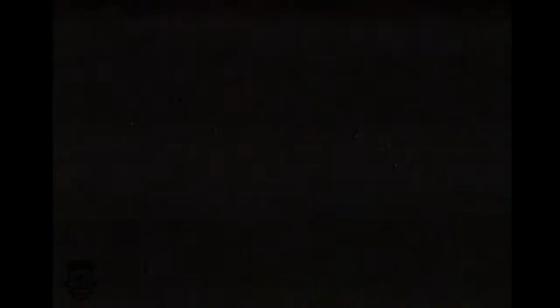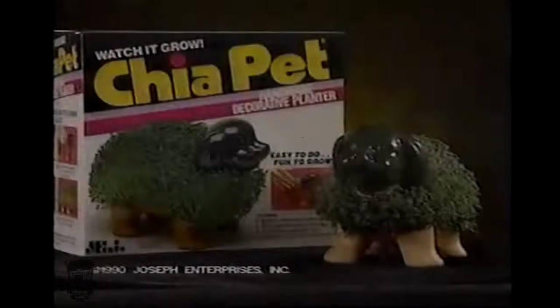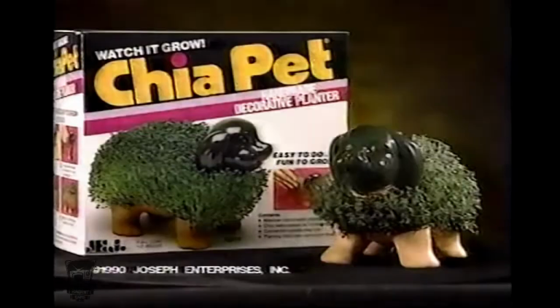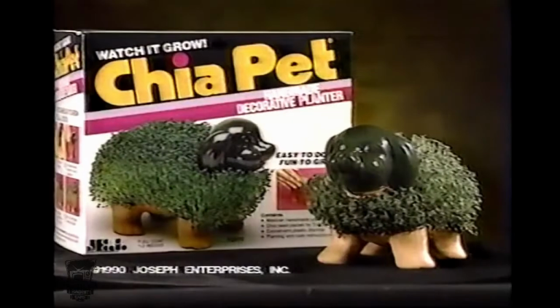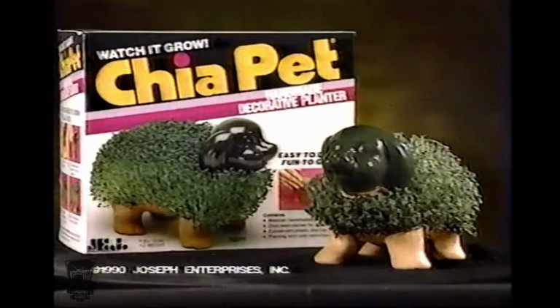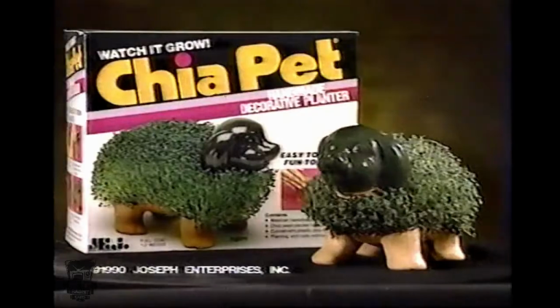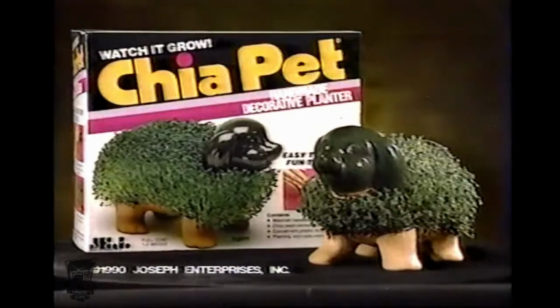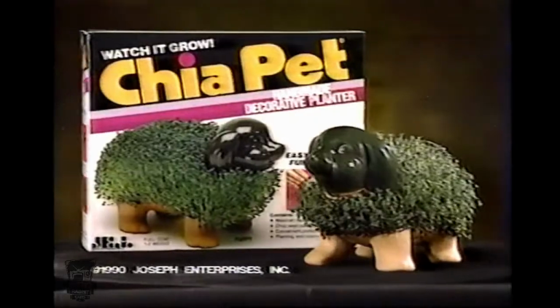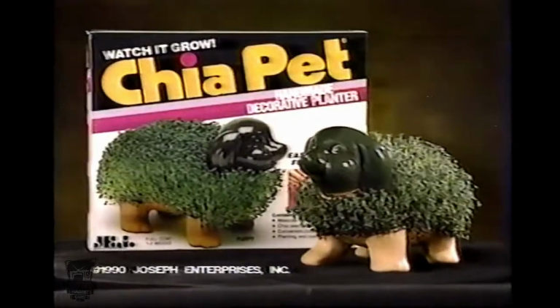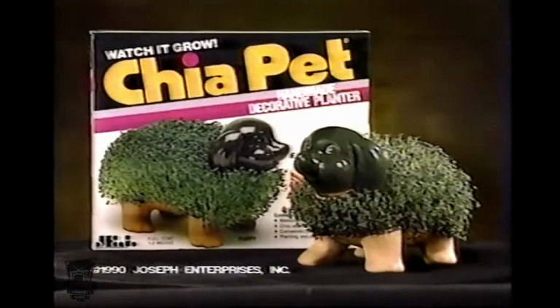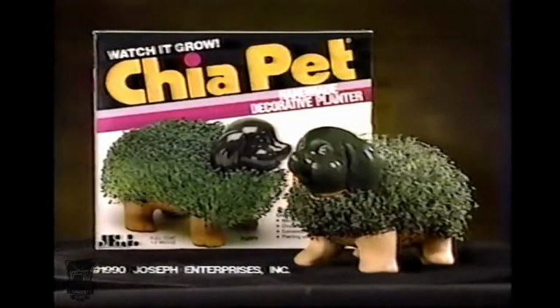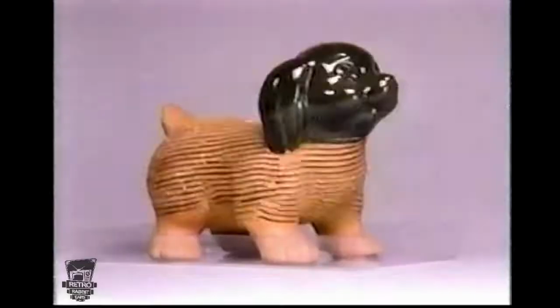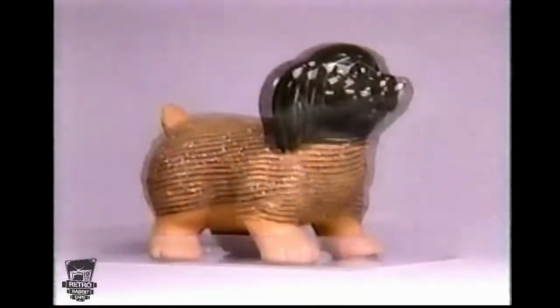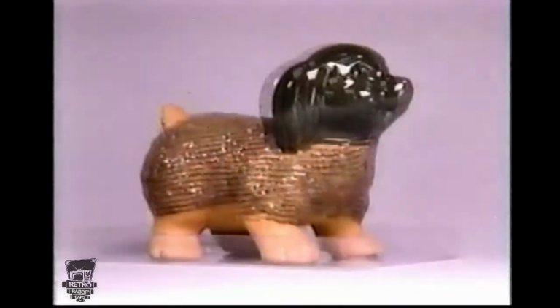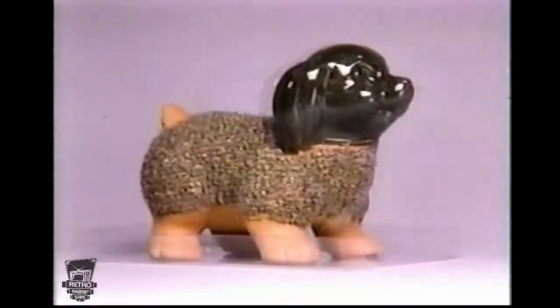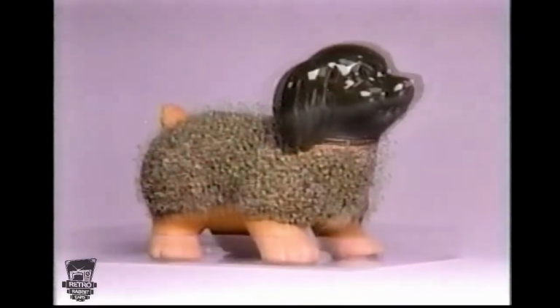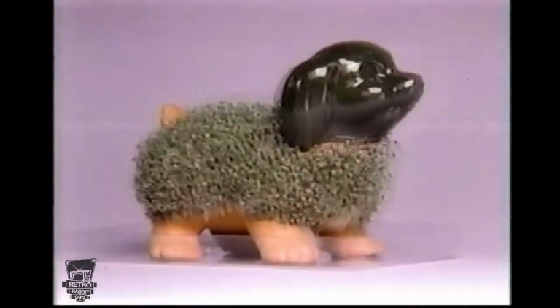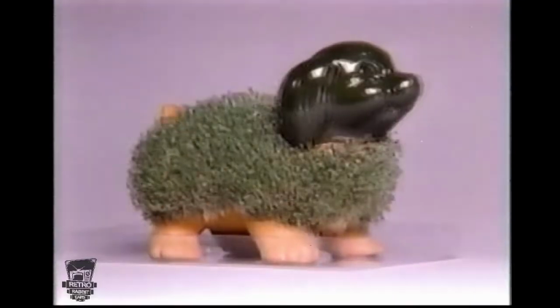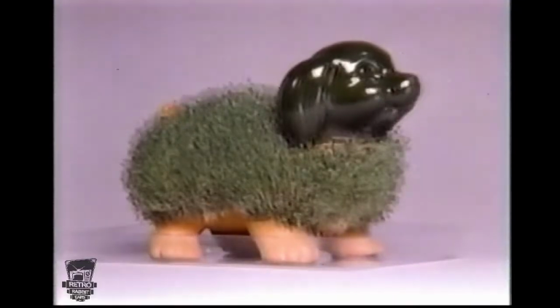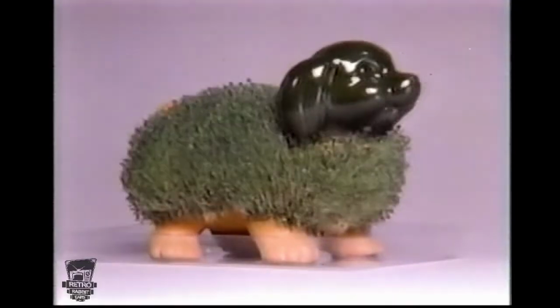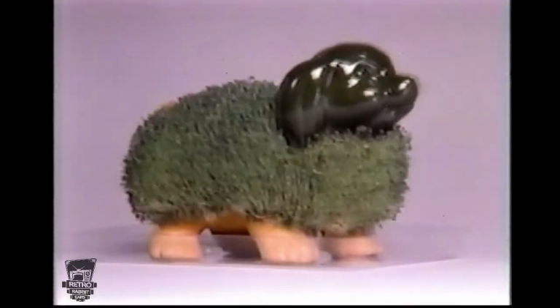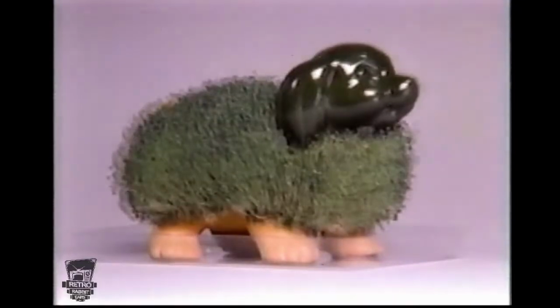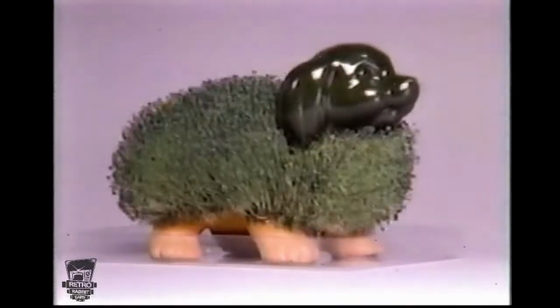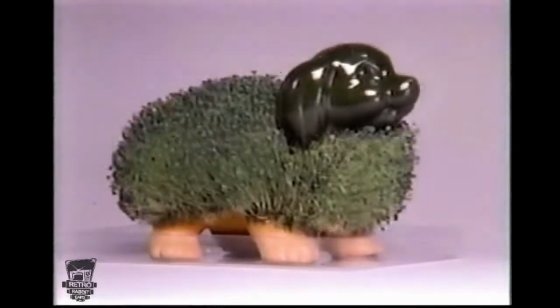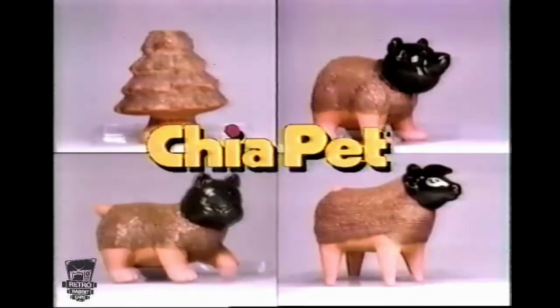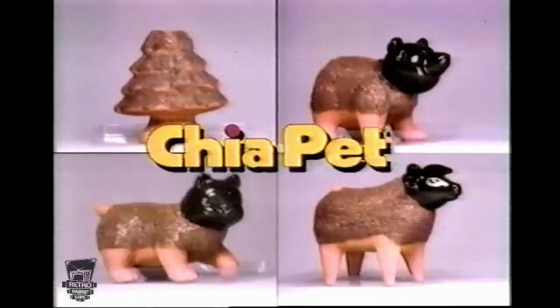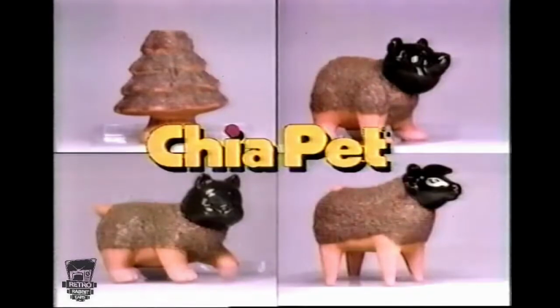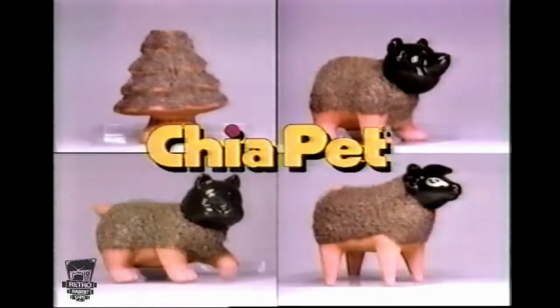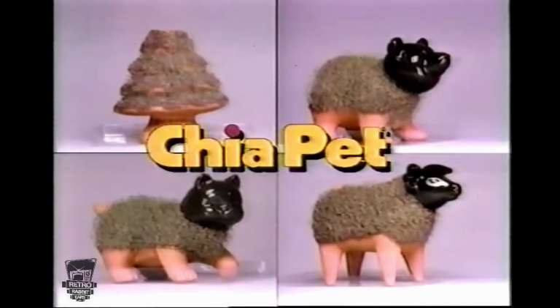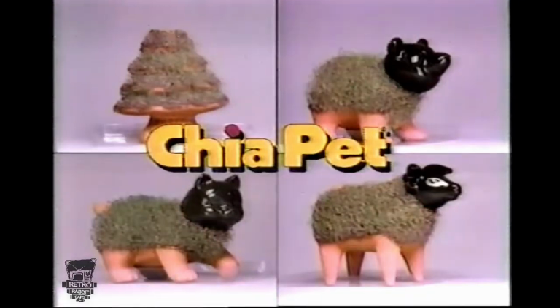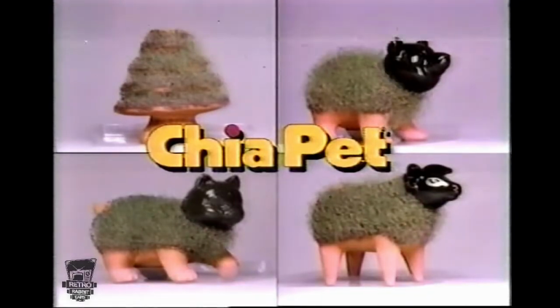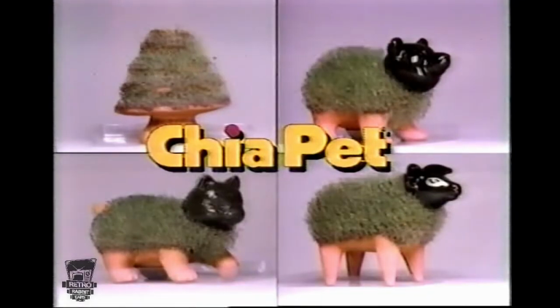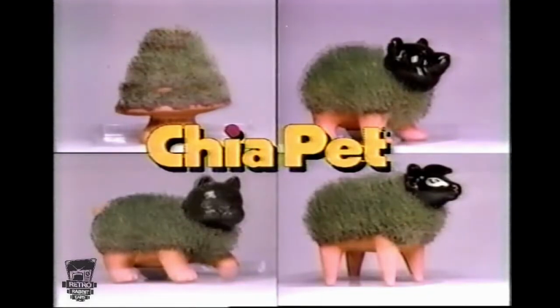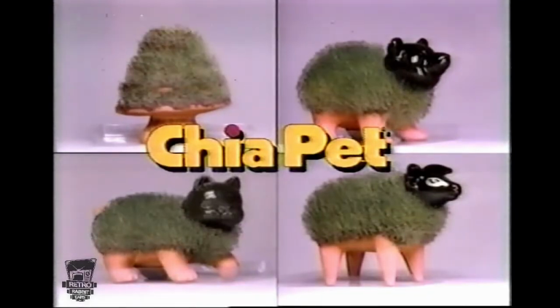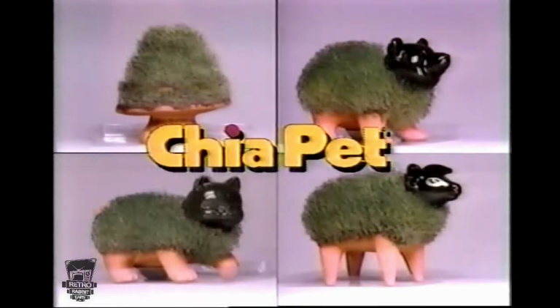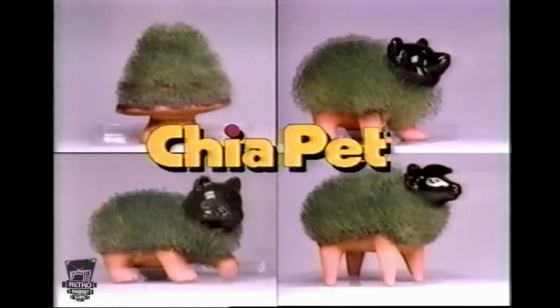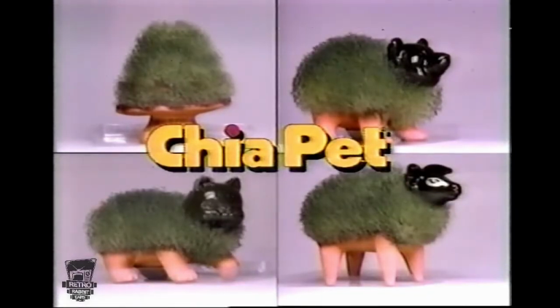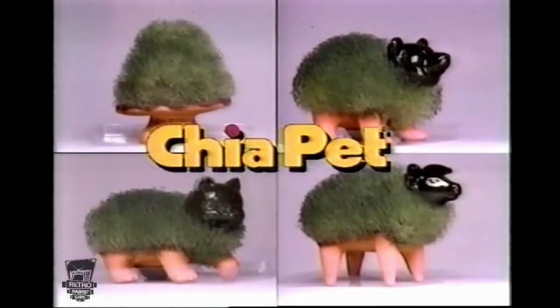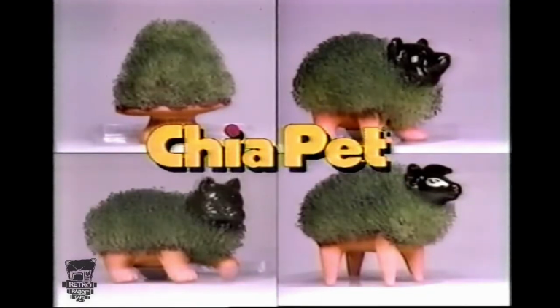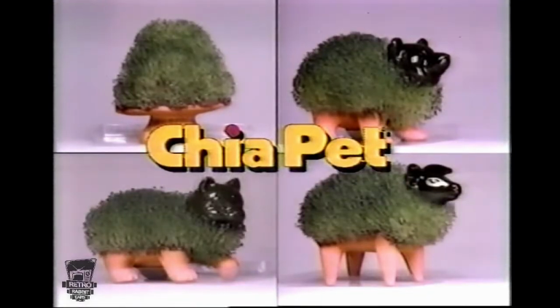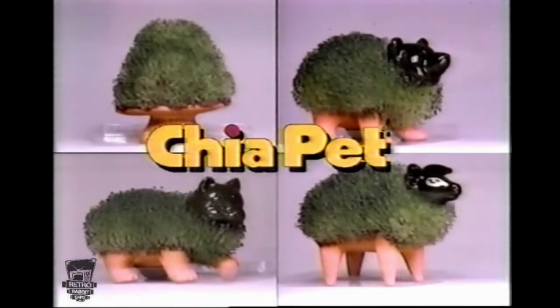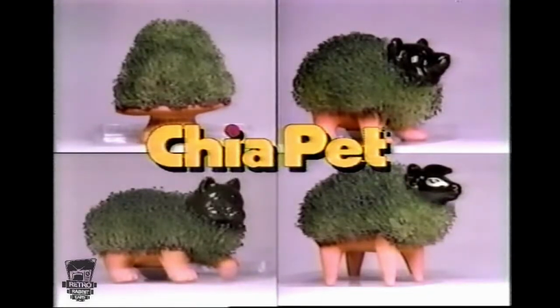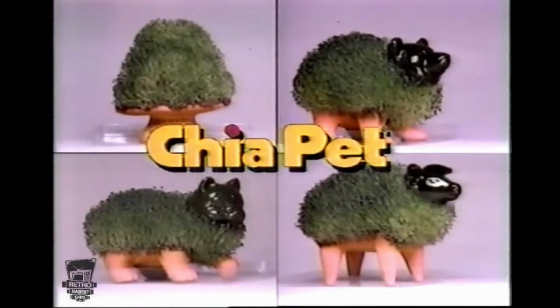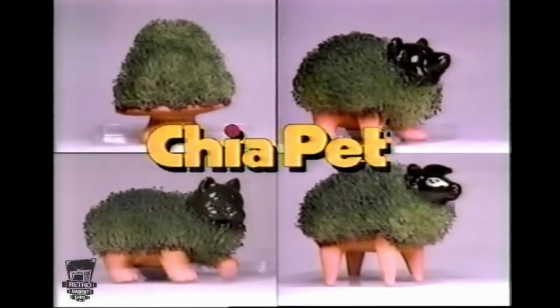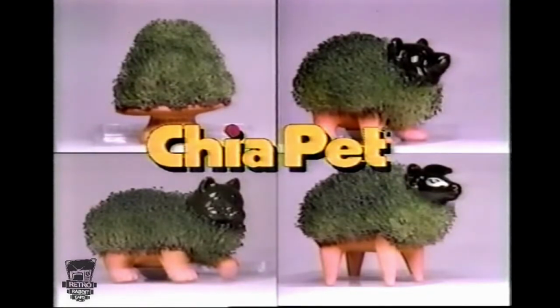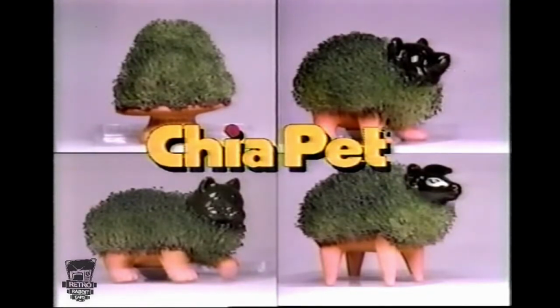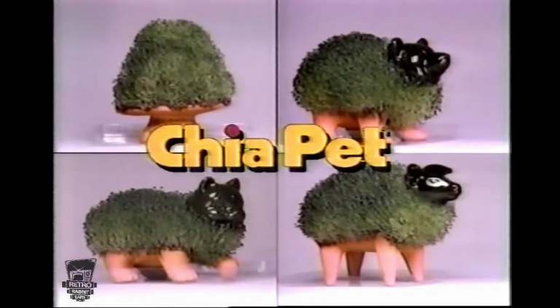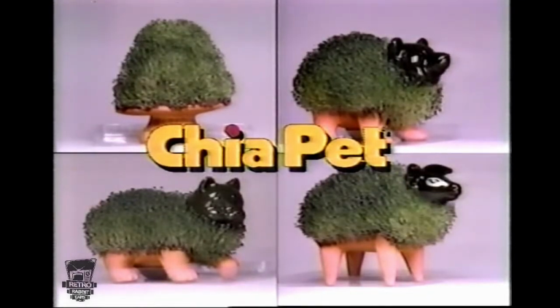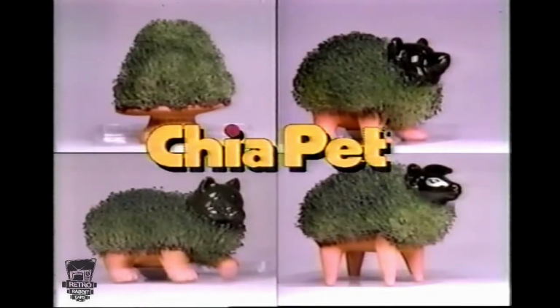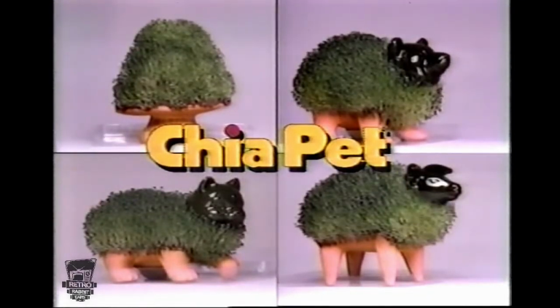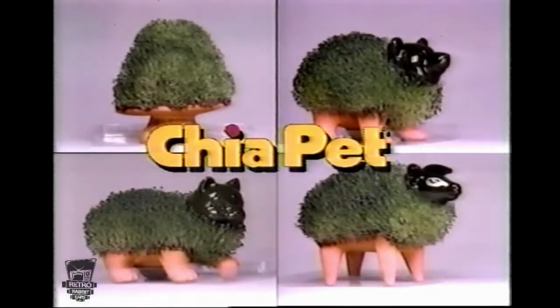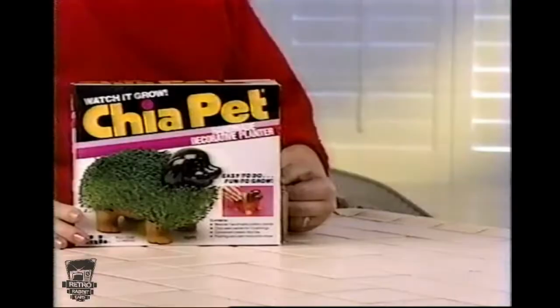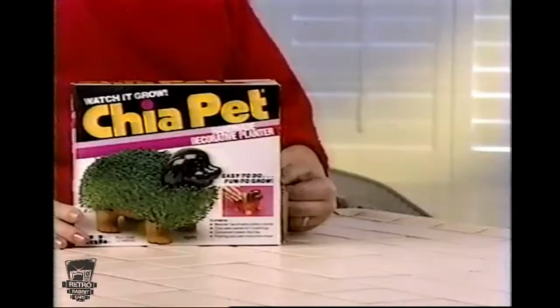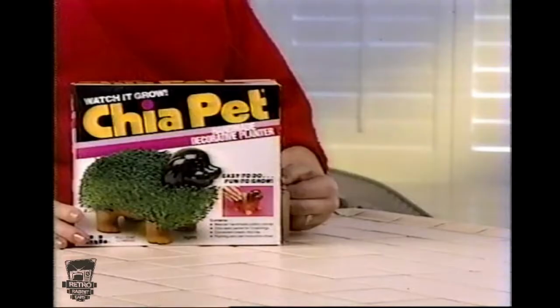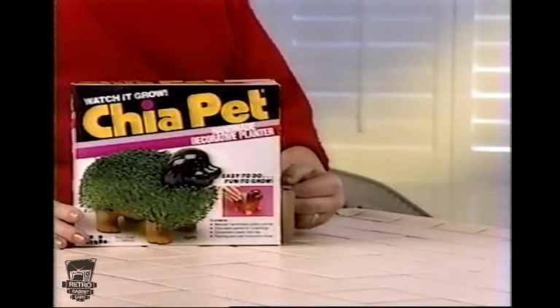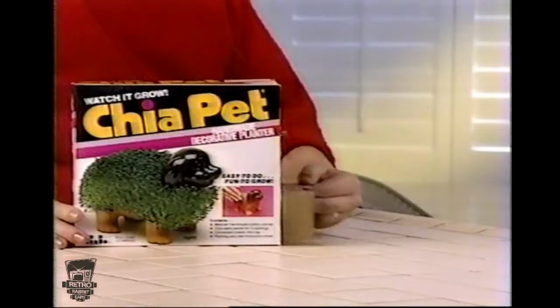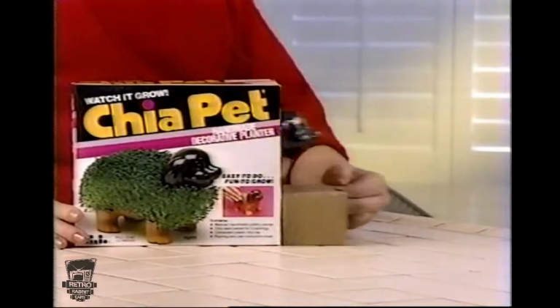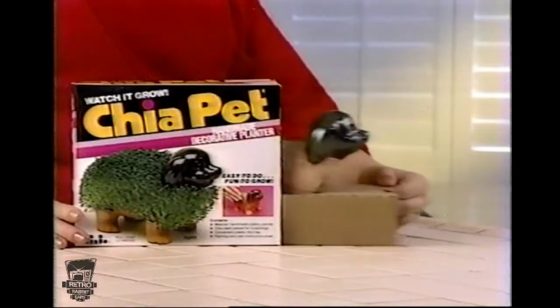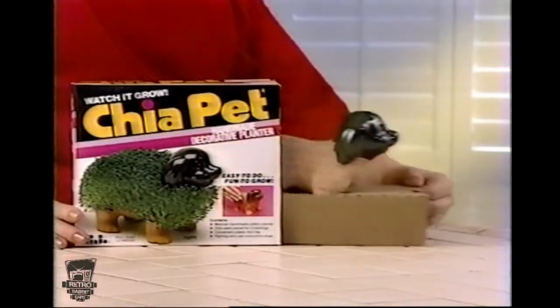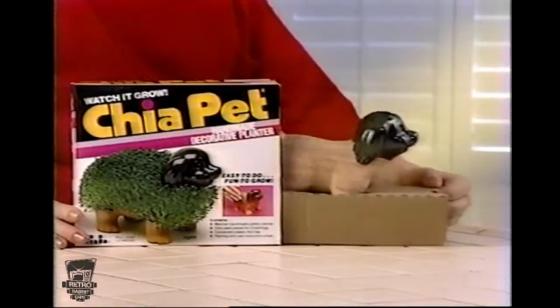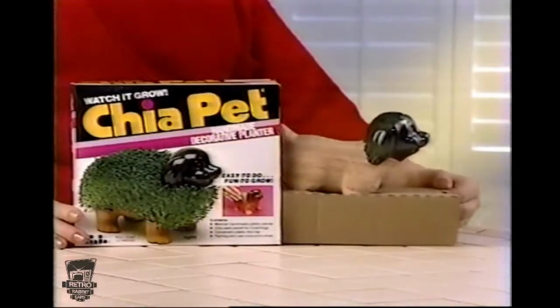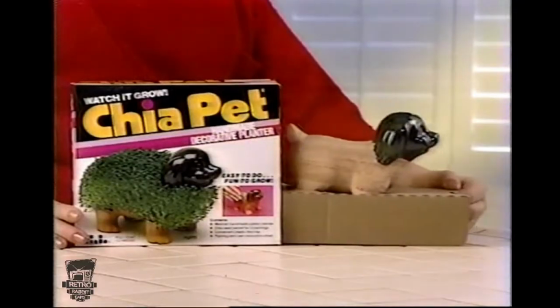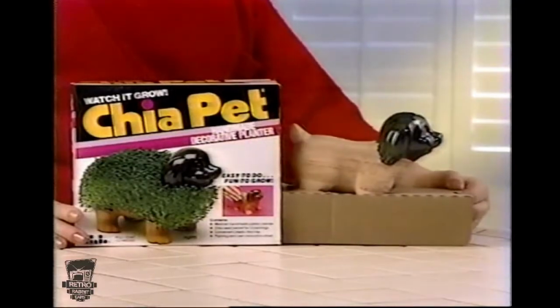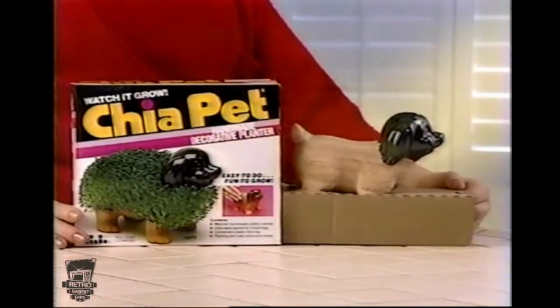There's a new pet! Ch-ch-ch-chia! Chia Pet, the pottery that grows. It's fun, easy, and educational.